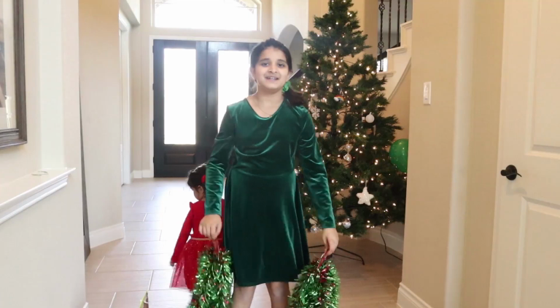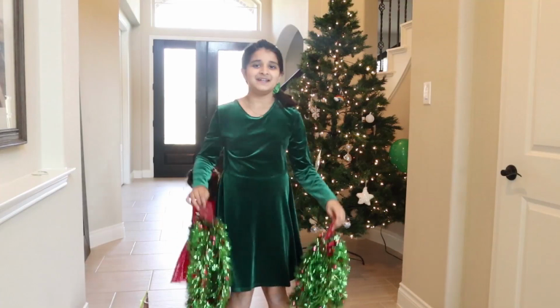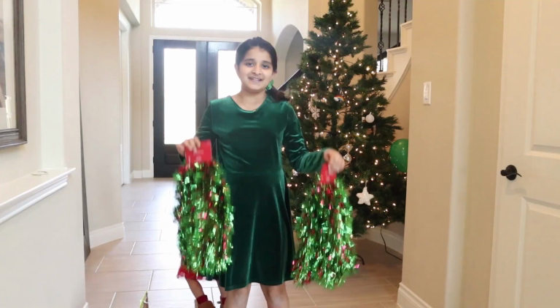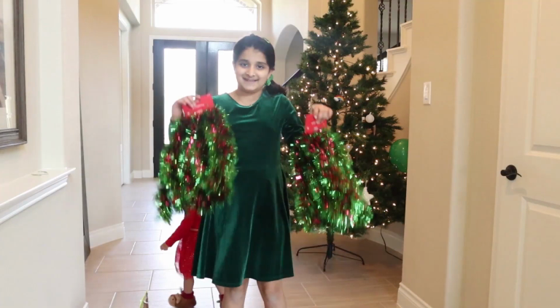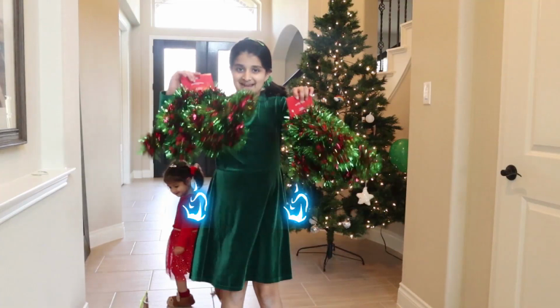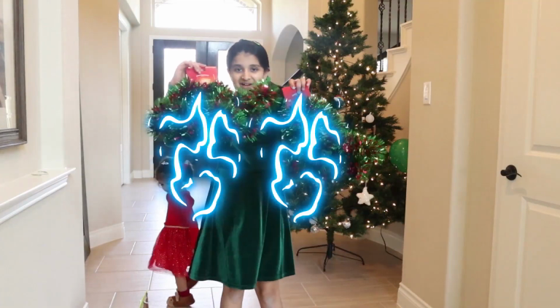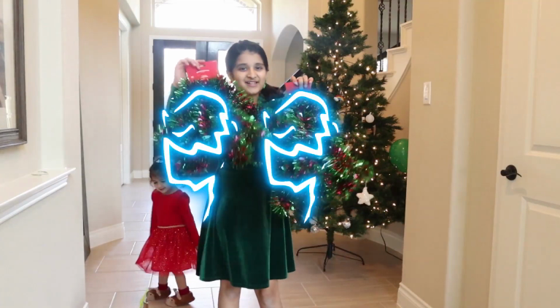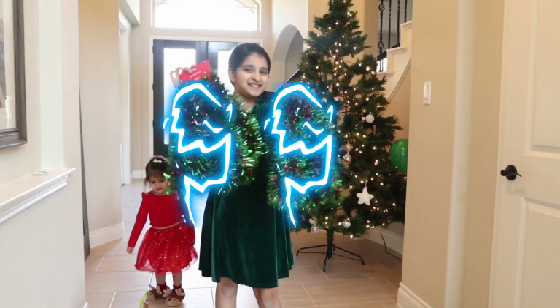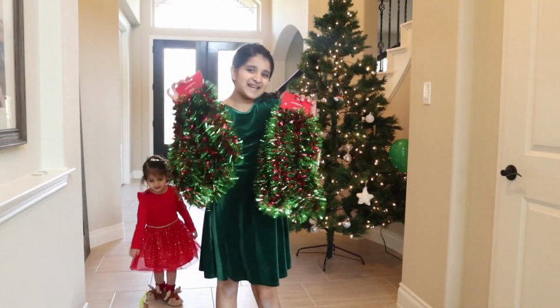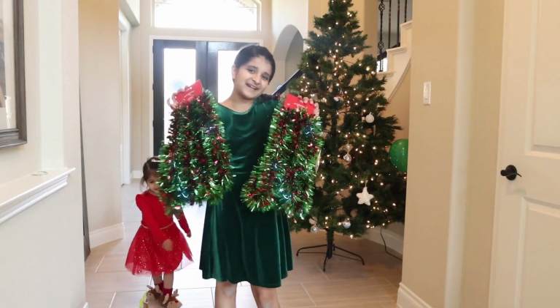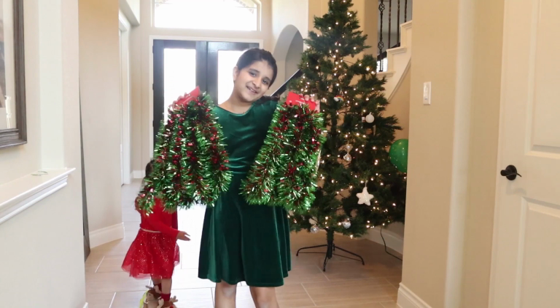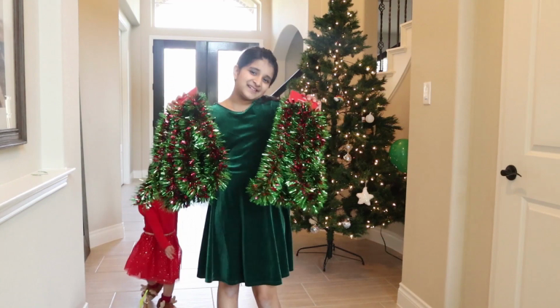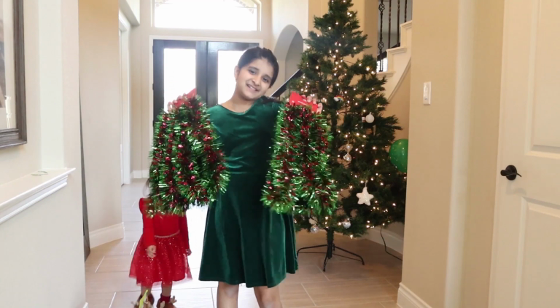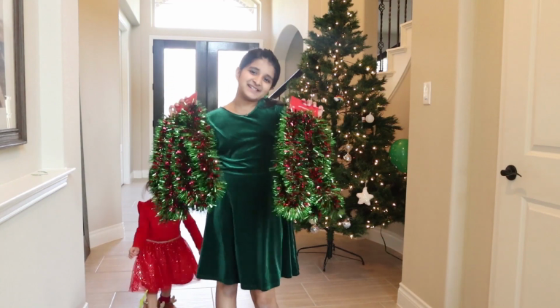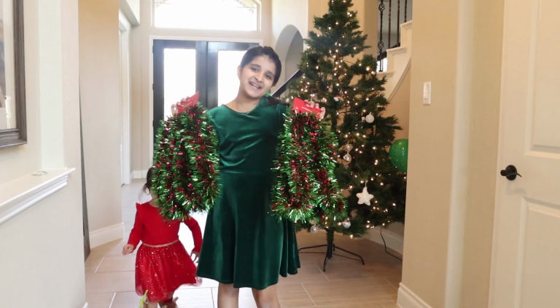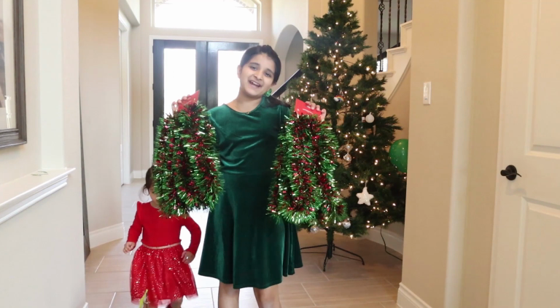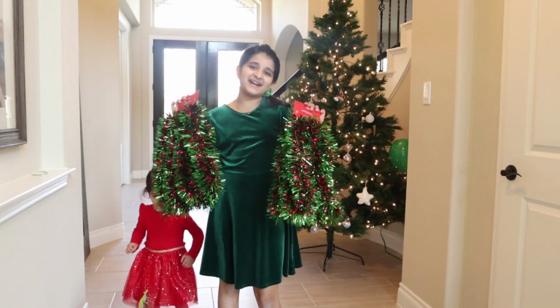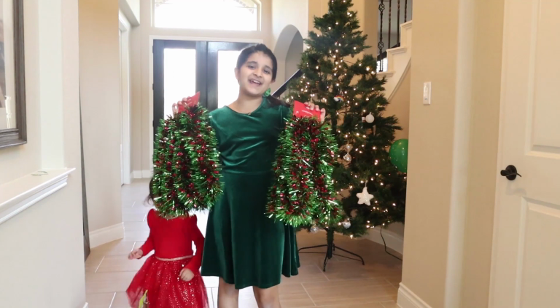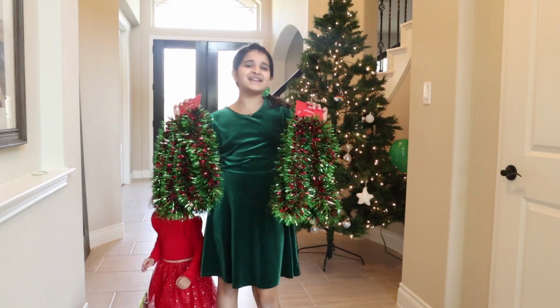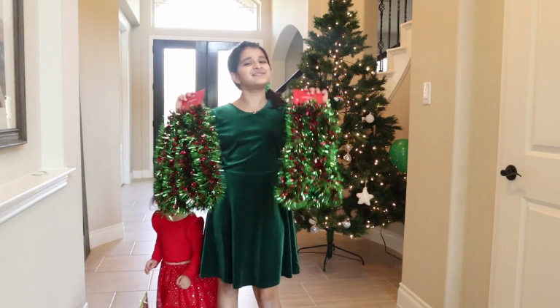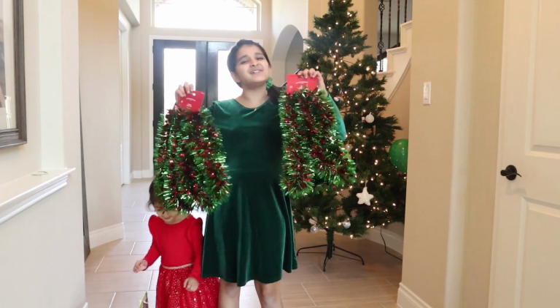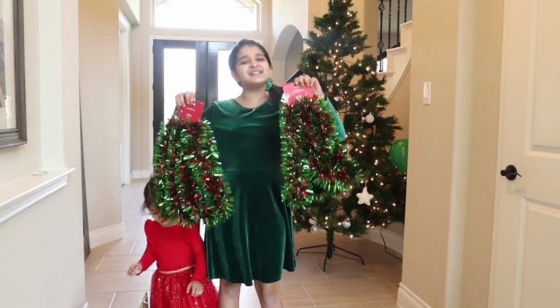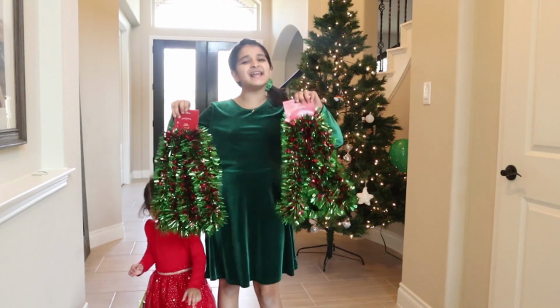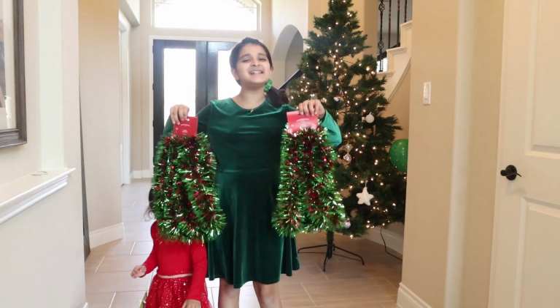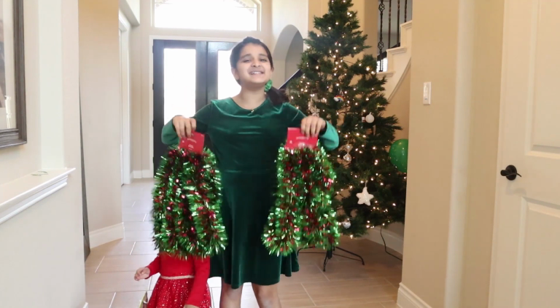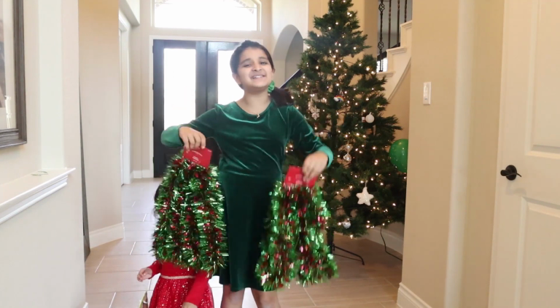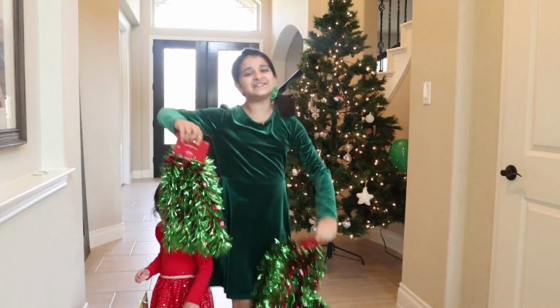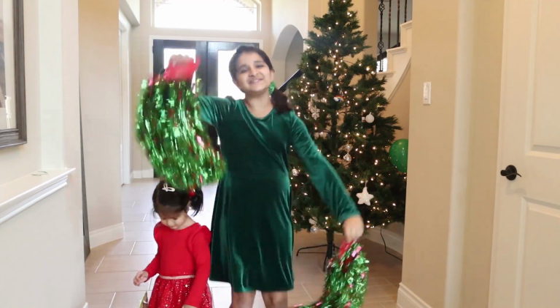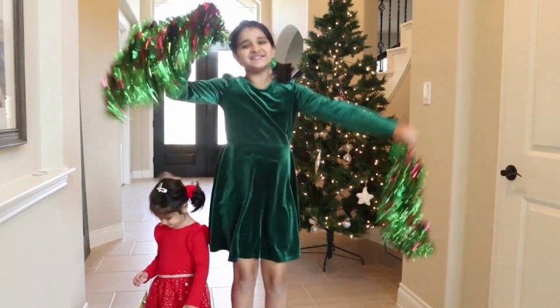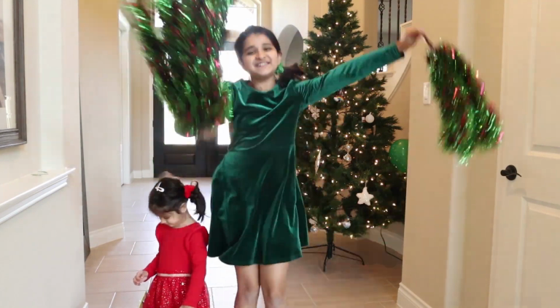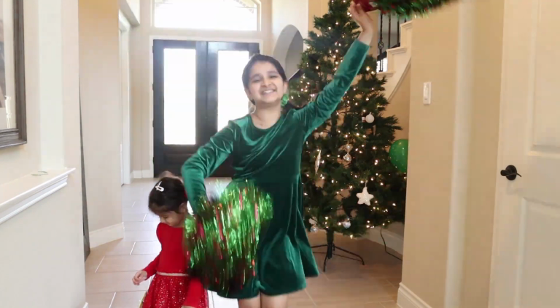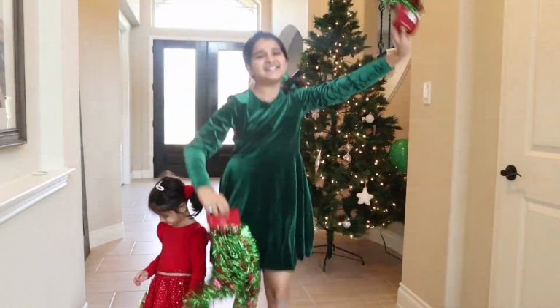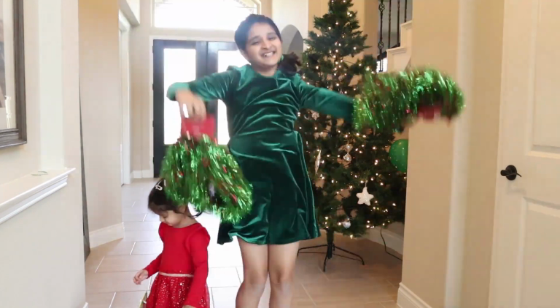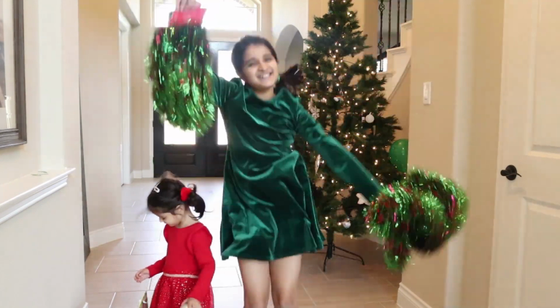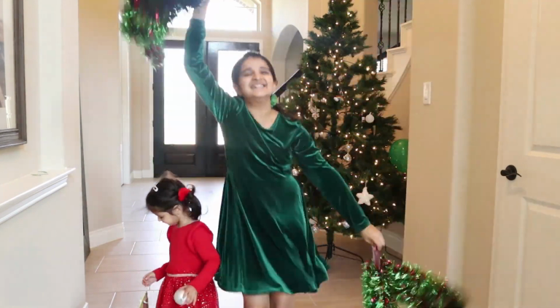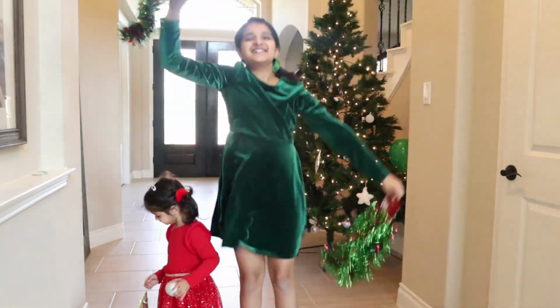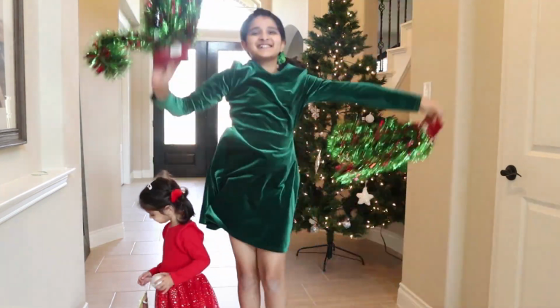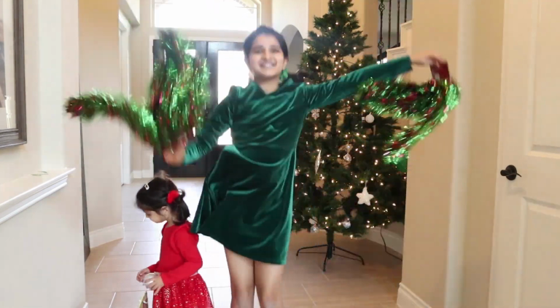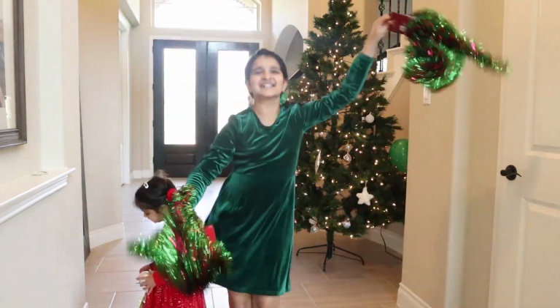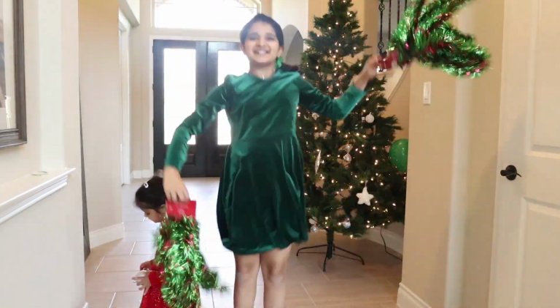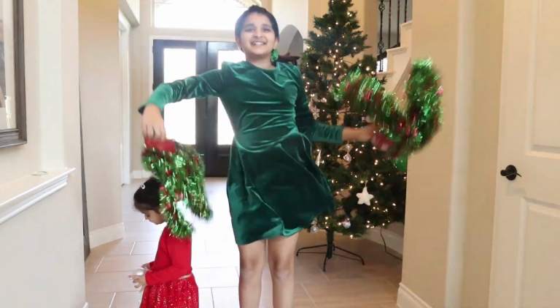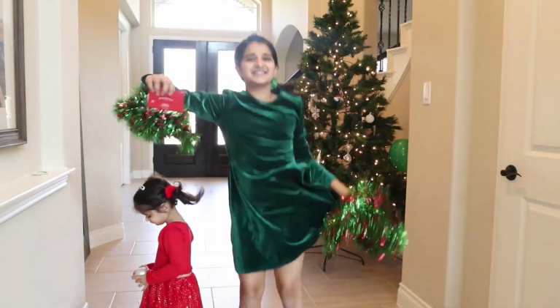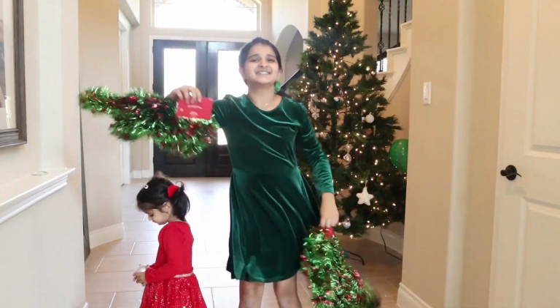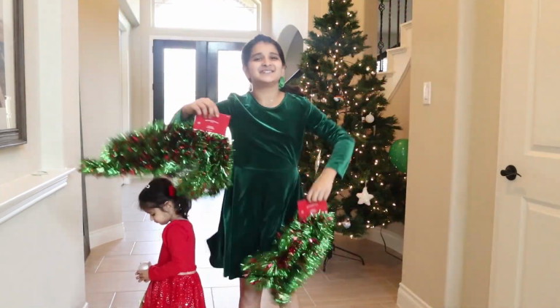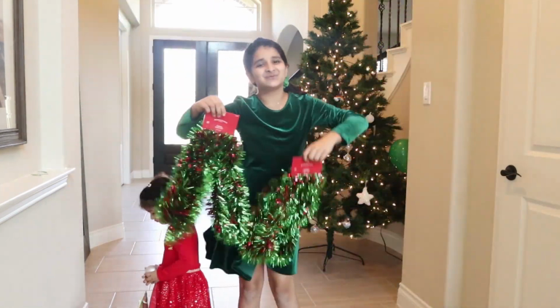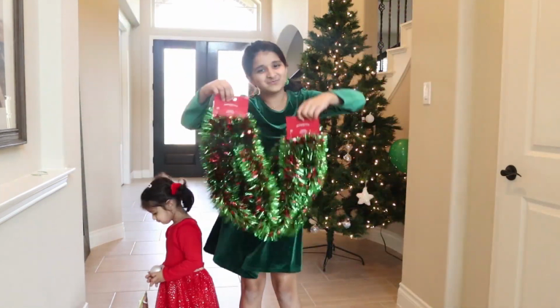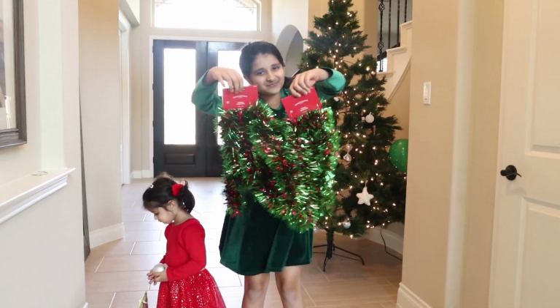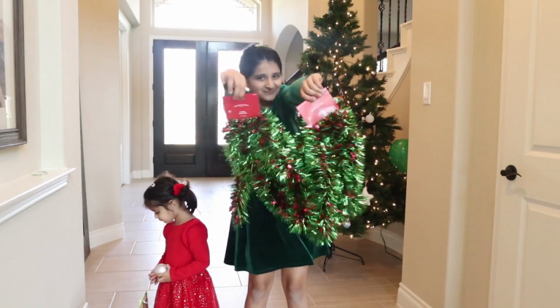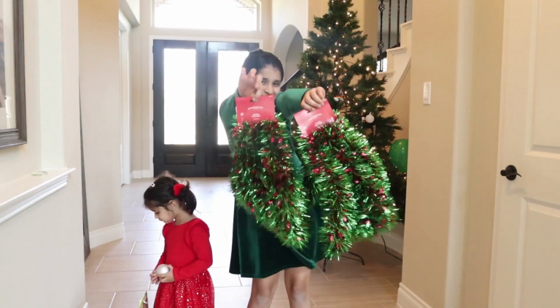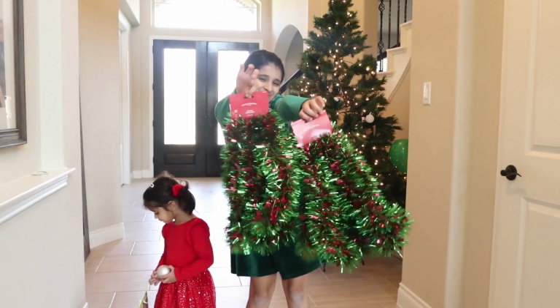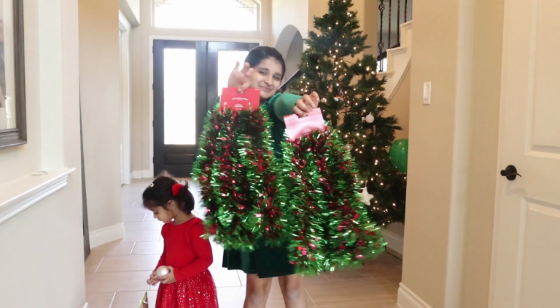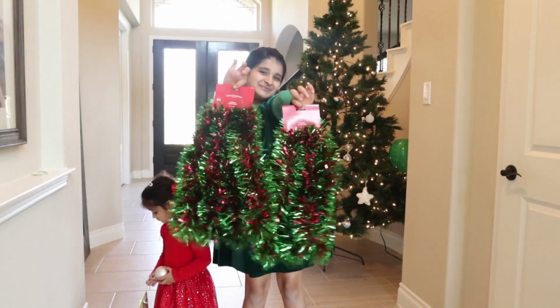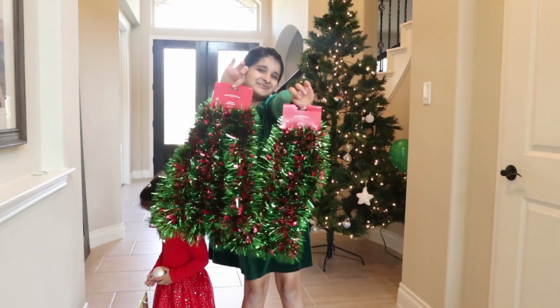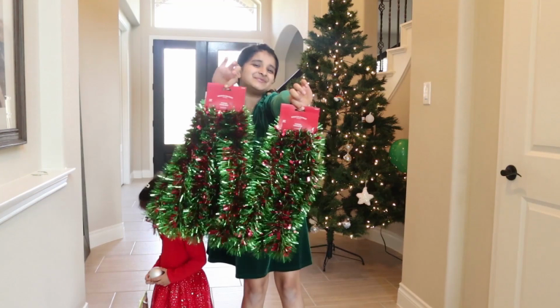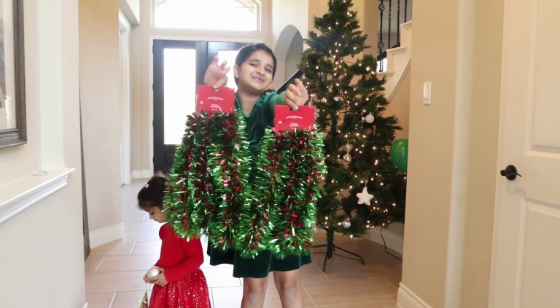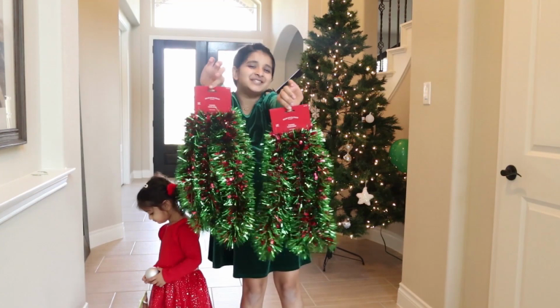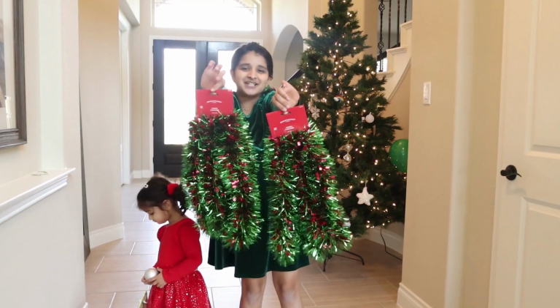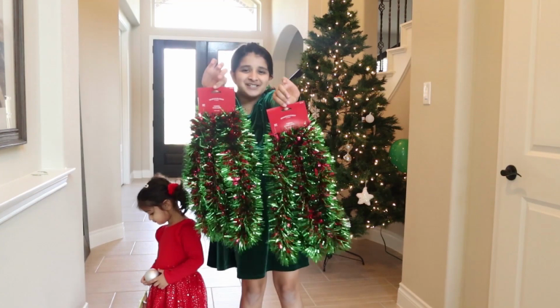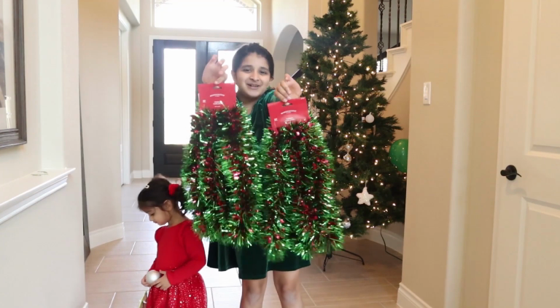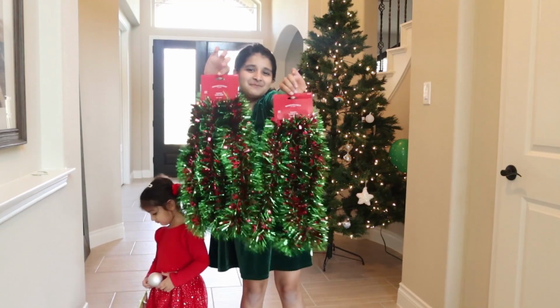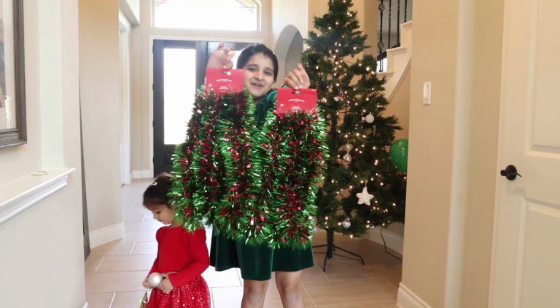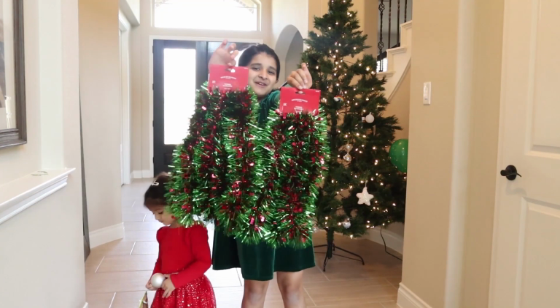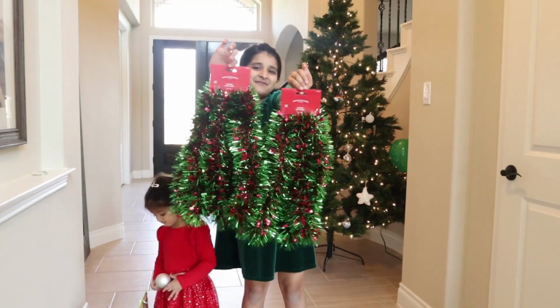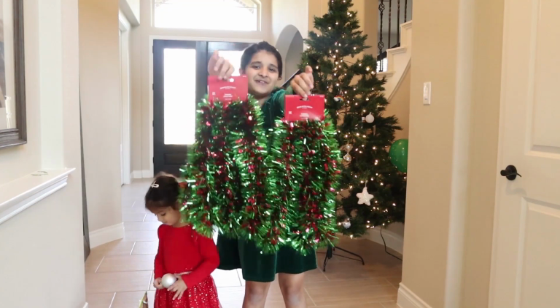Now let's decorate the staircase with pencils! Yay! They're so beautiful!